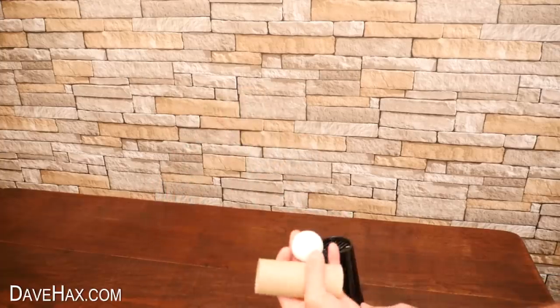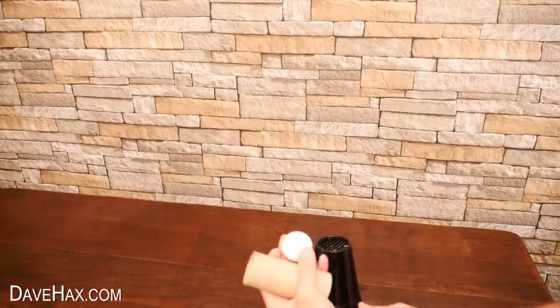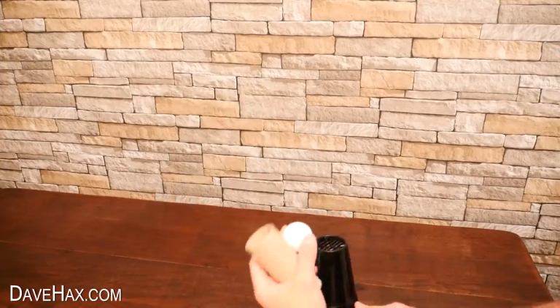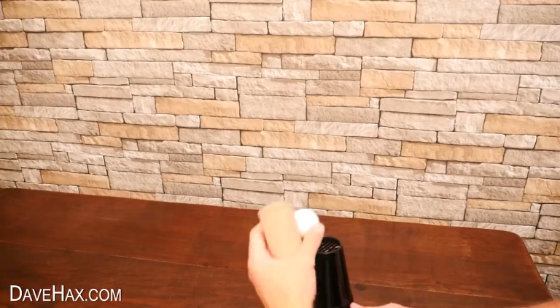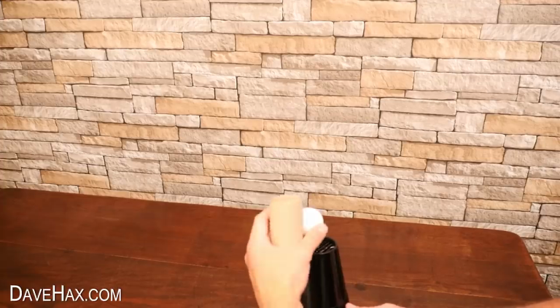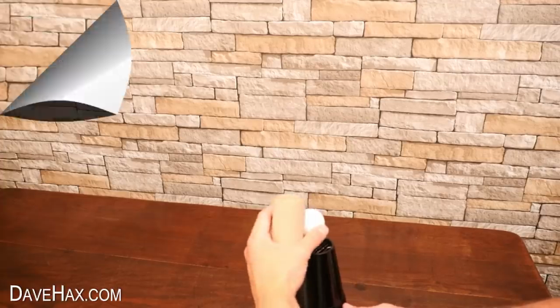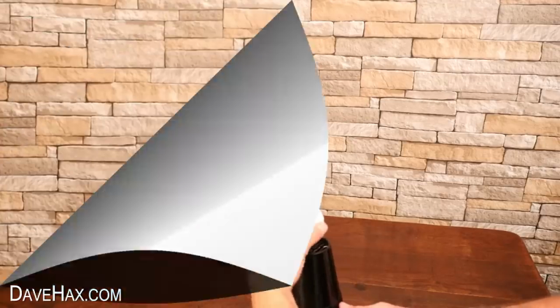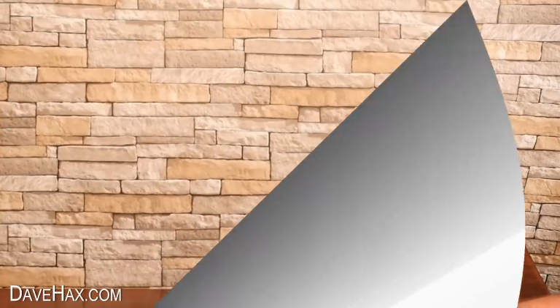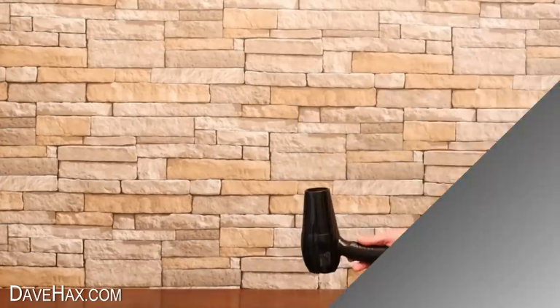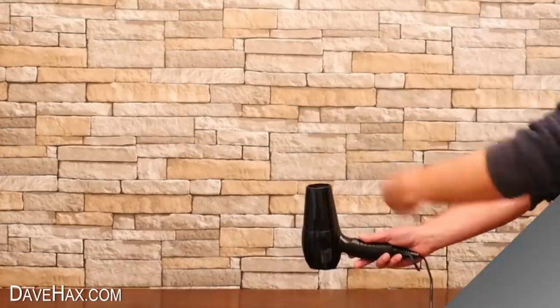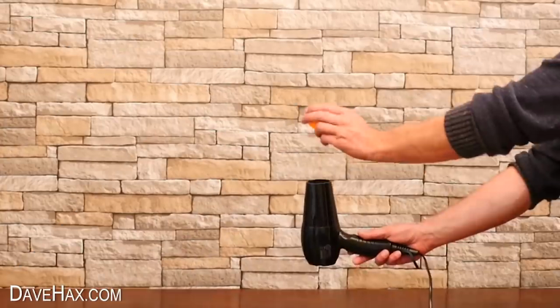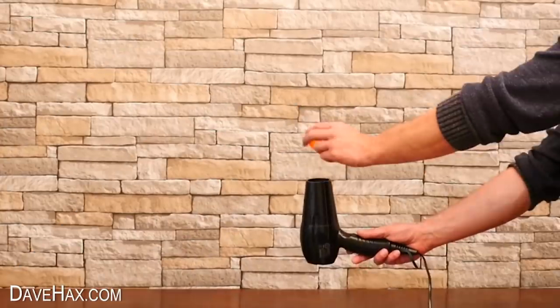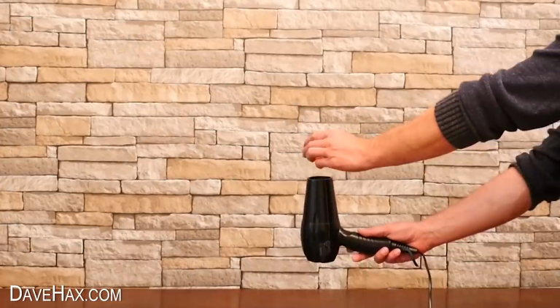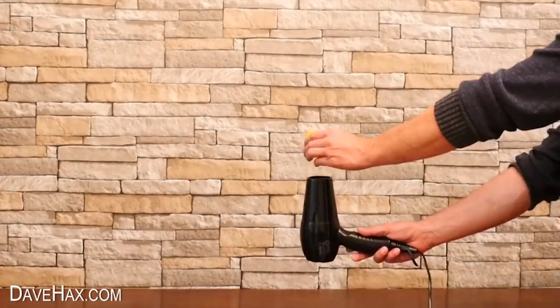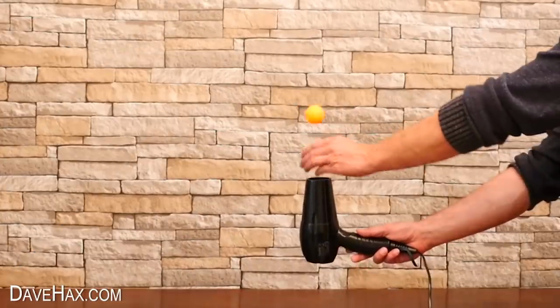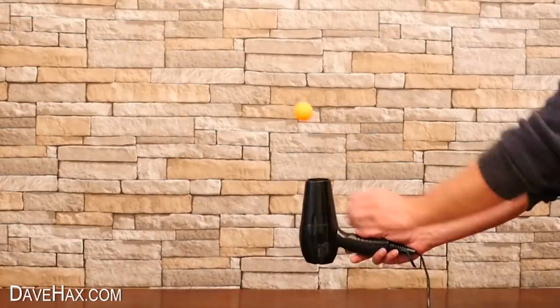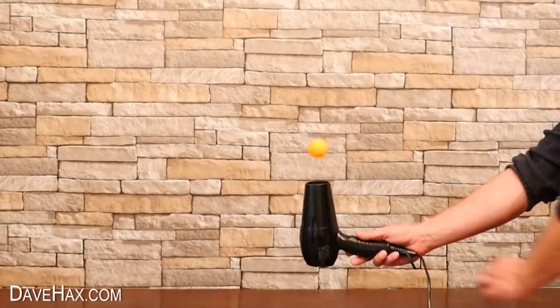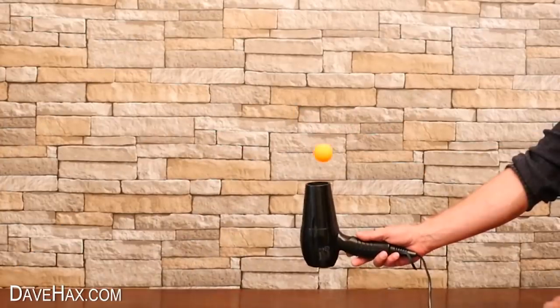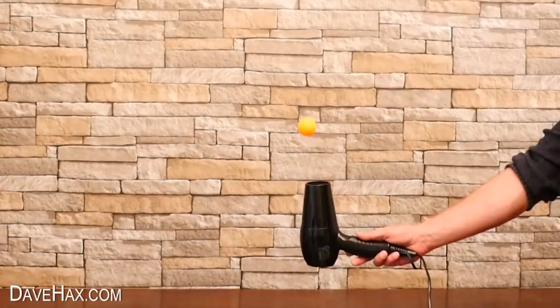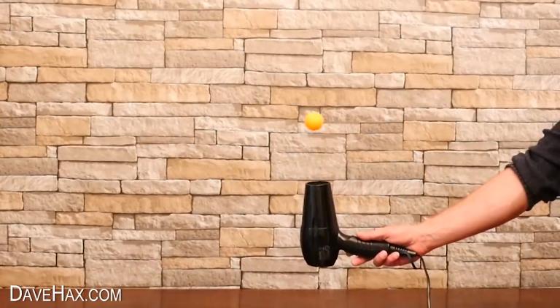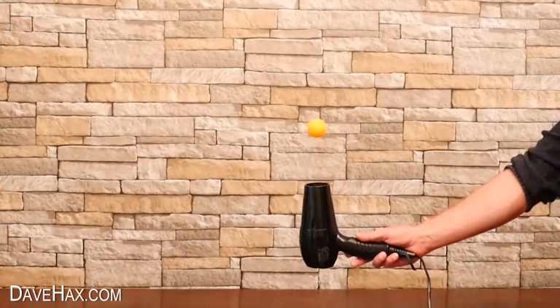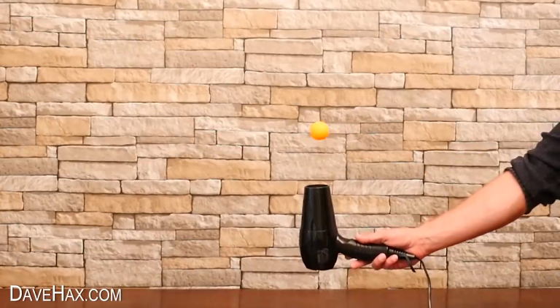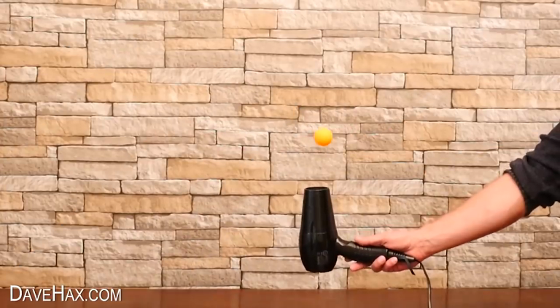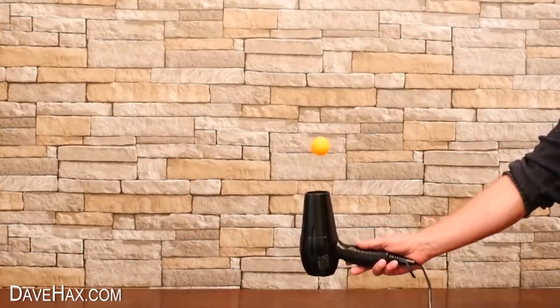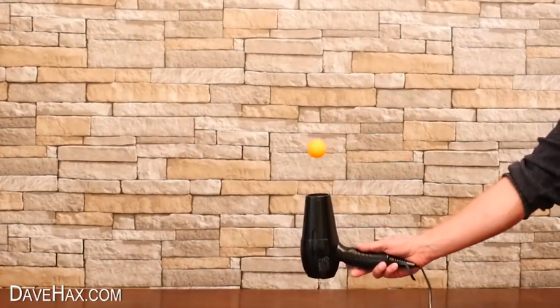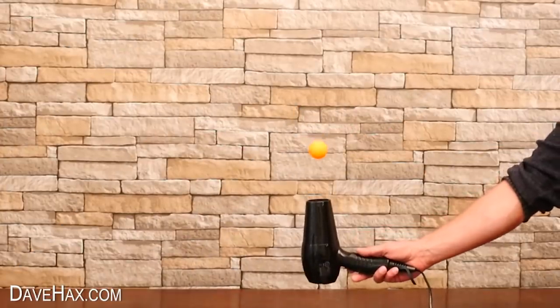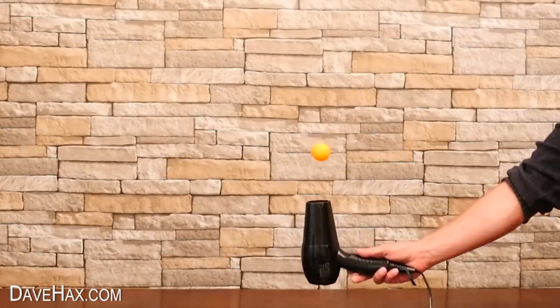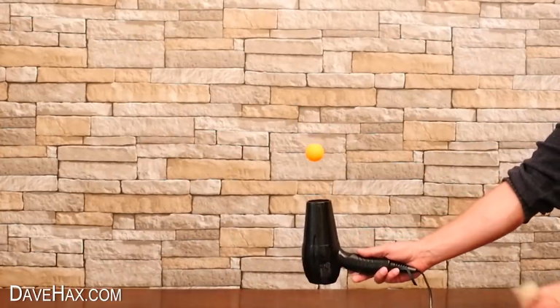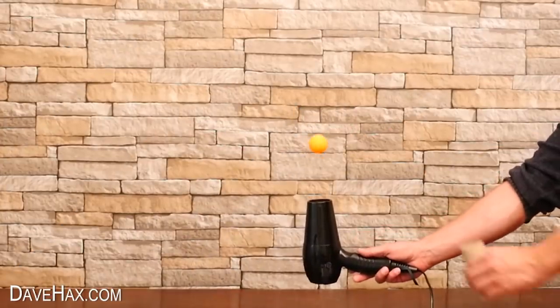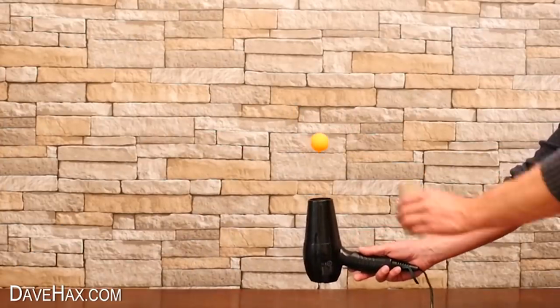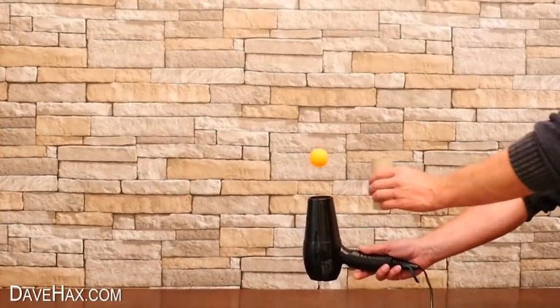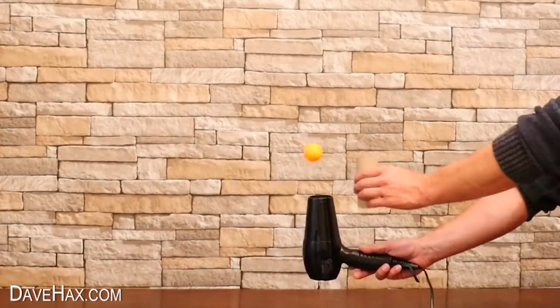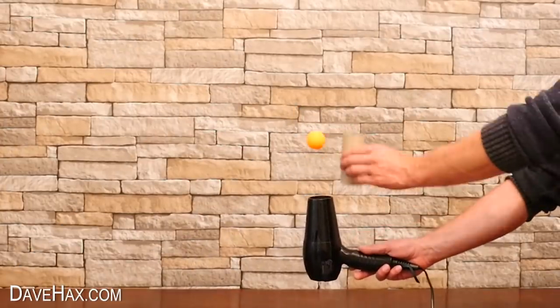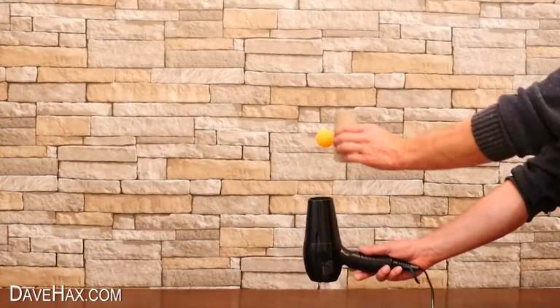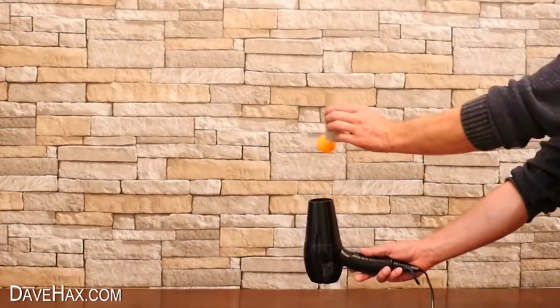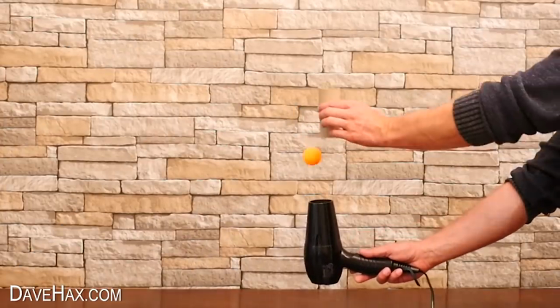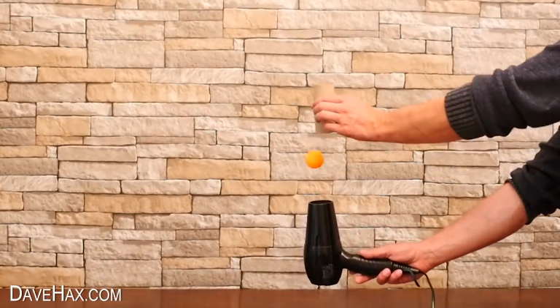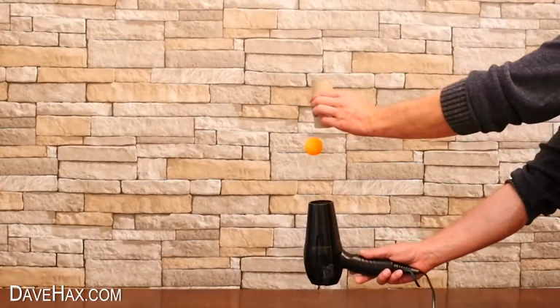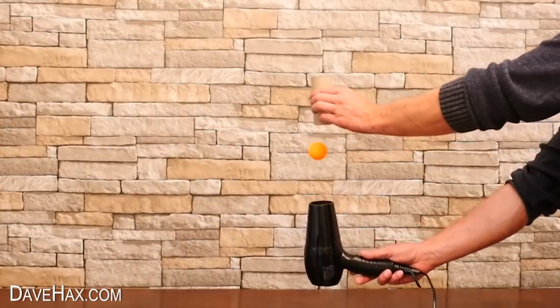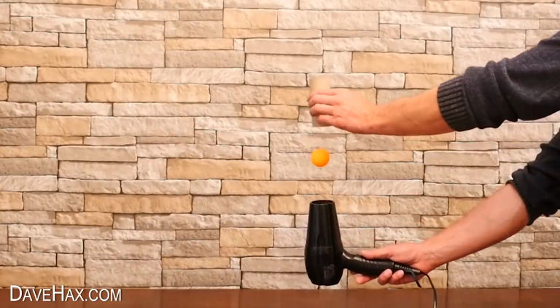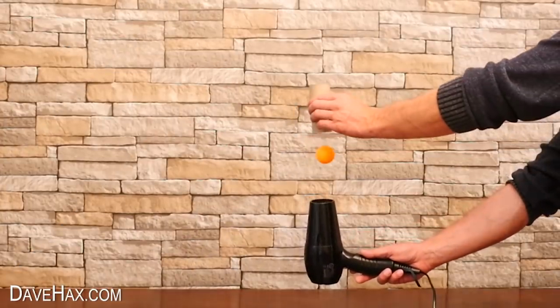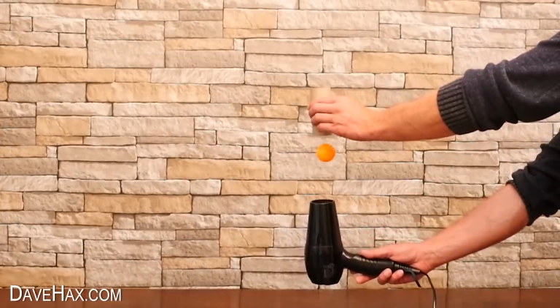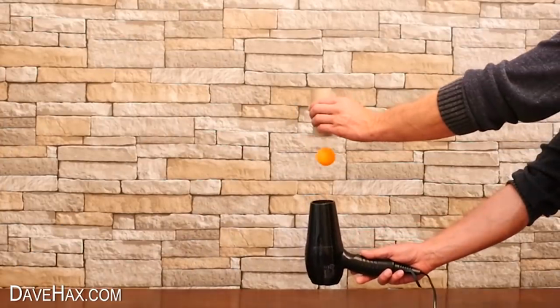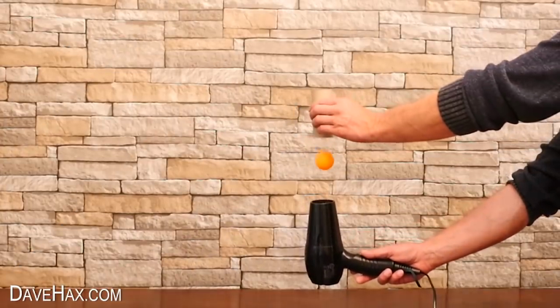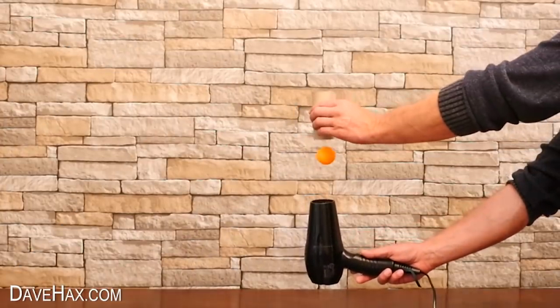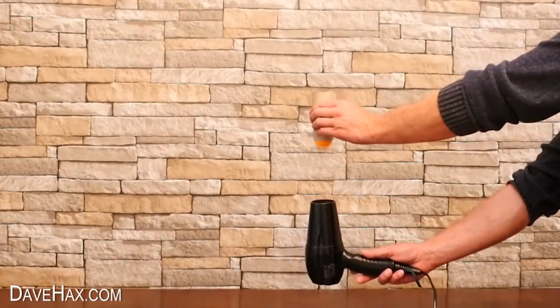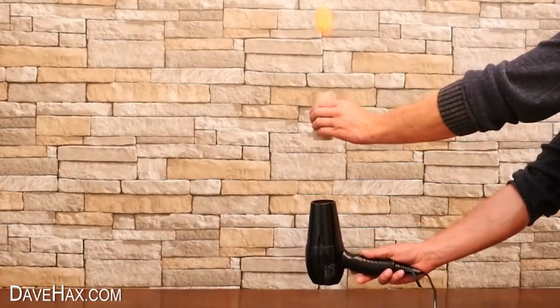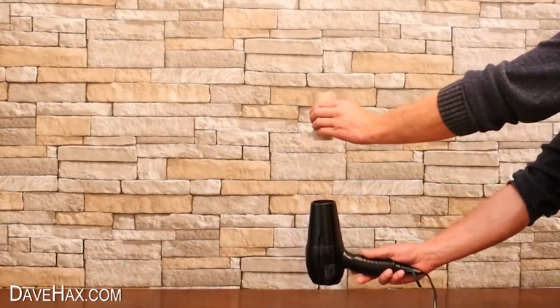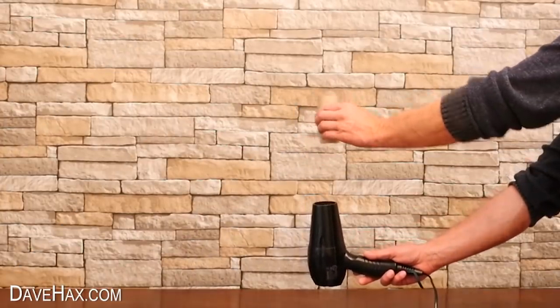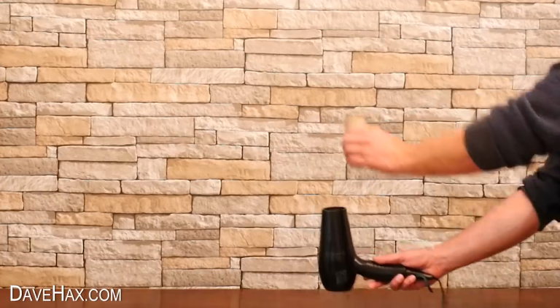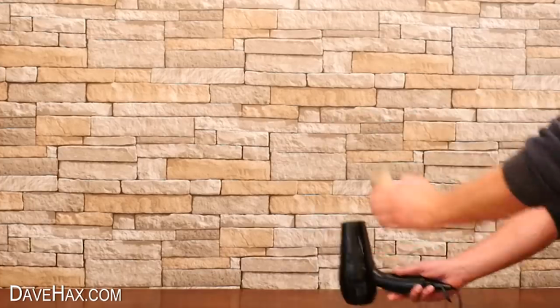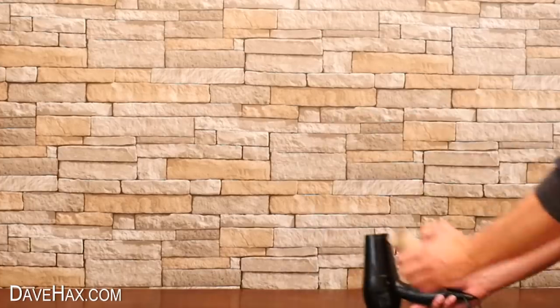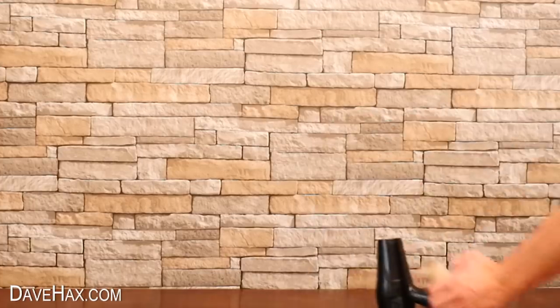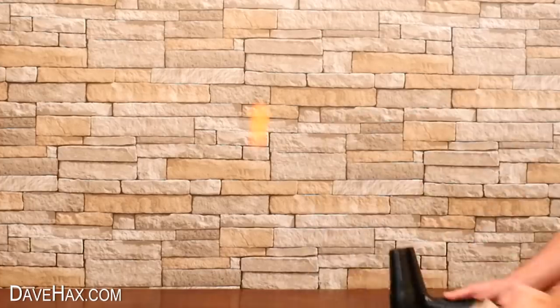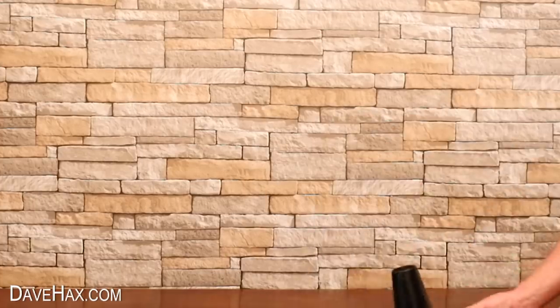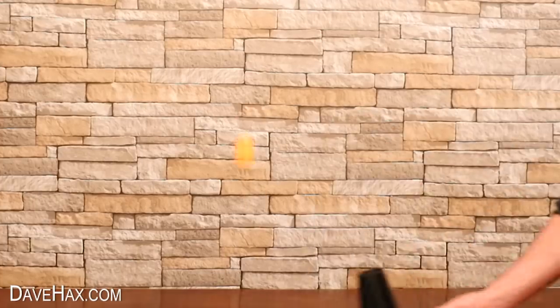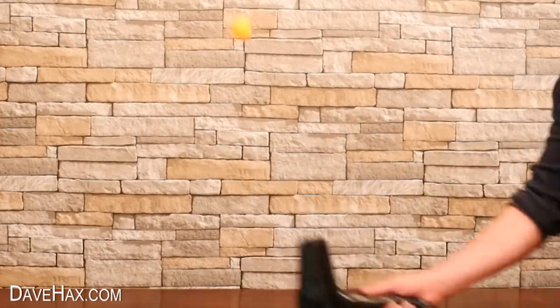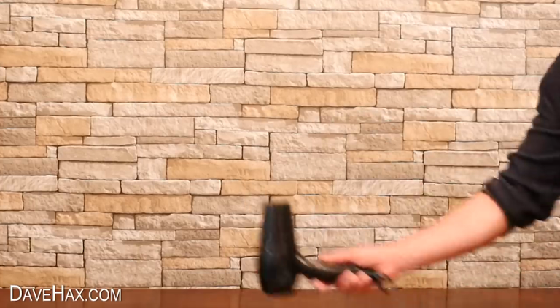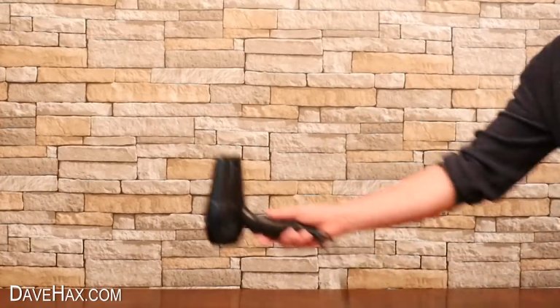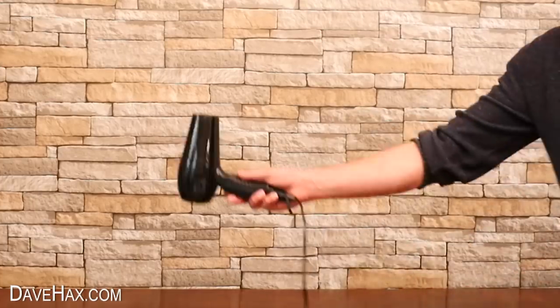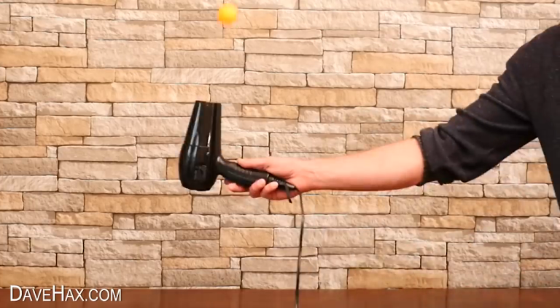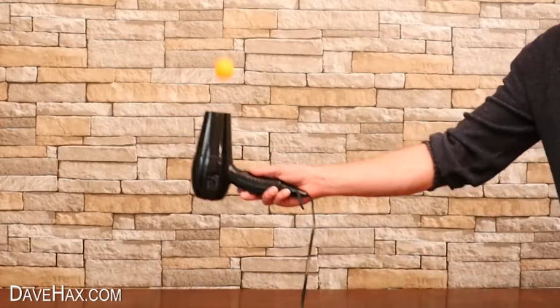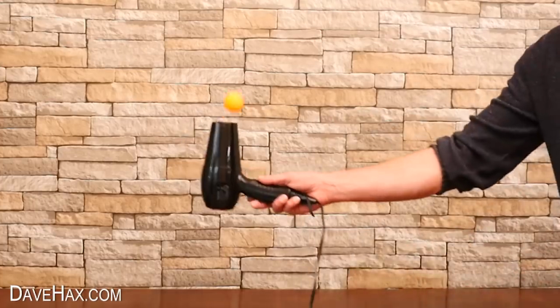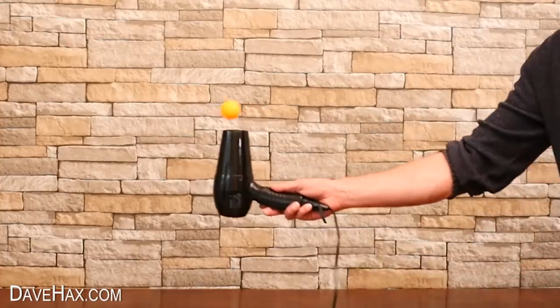Pretty cool, huh? You can even try recapturing the ball once it's bounced on the table.